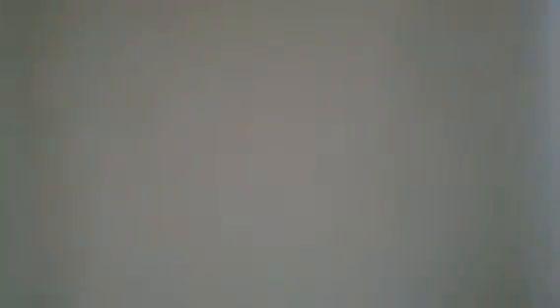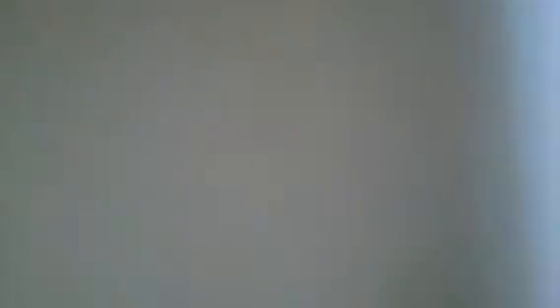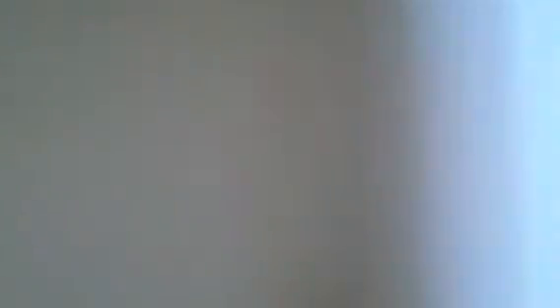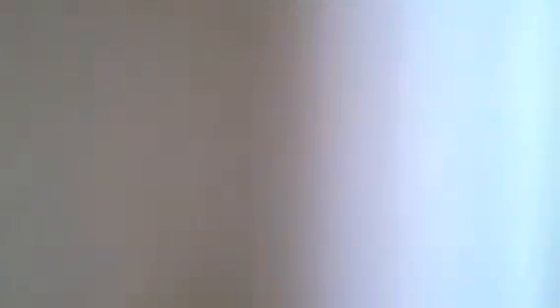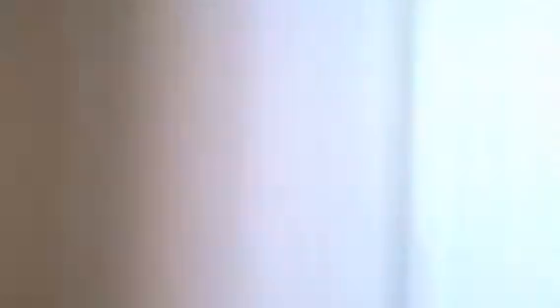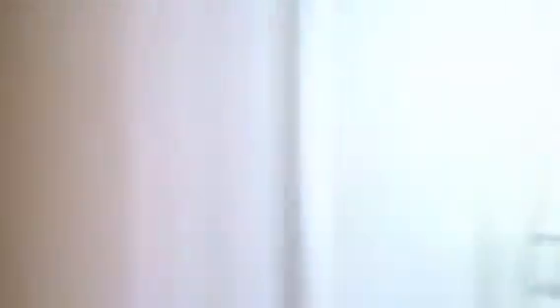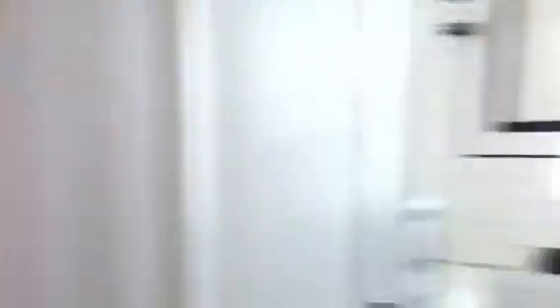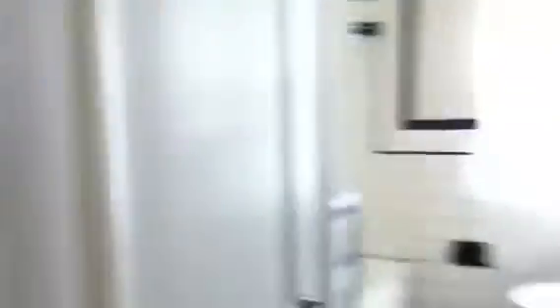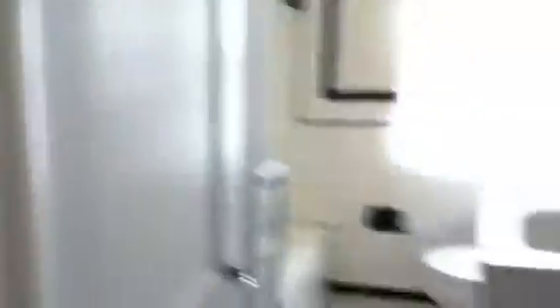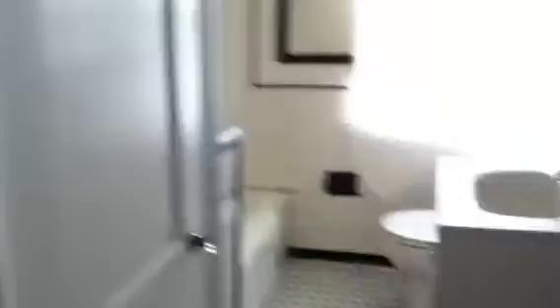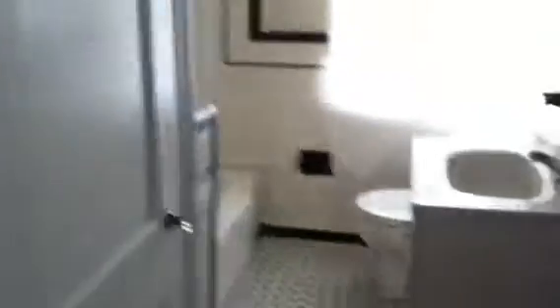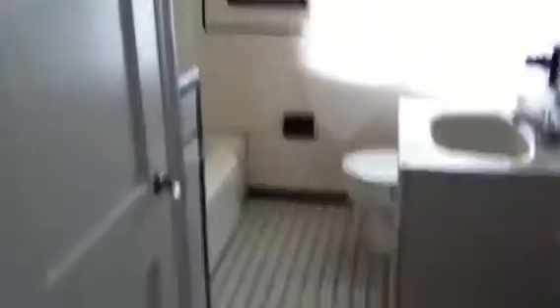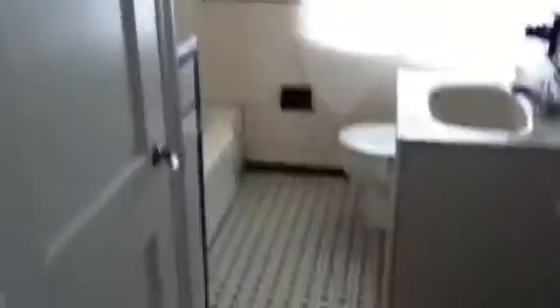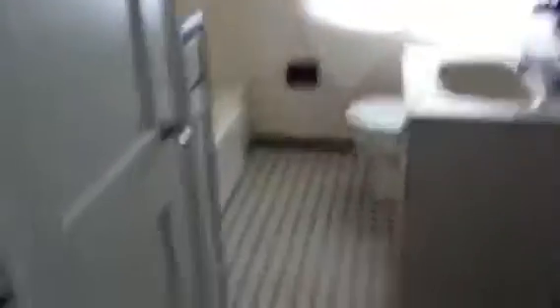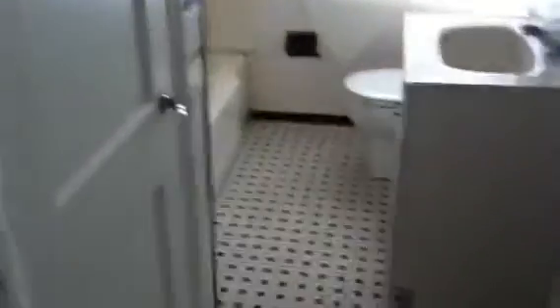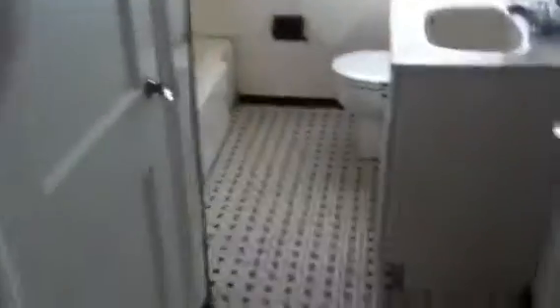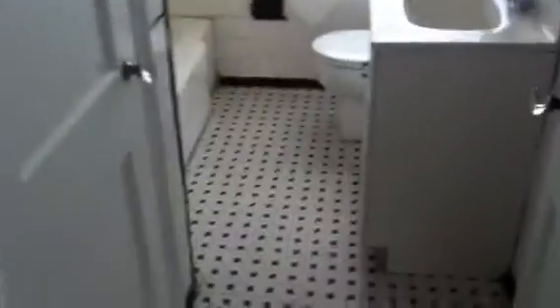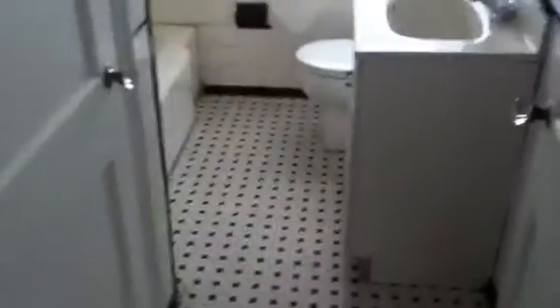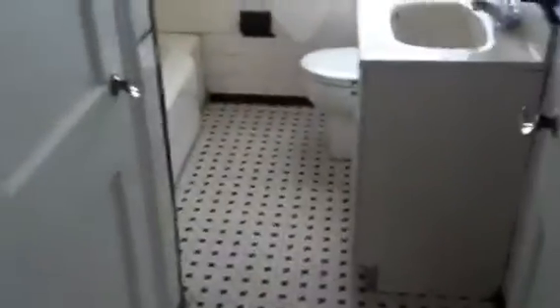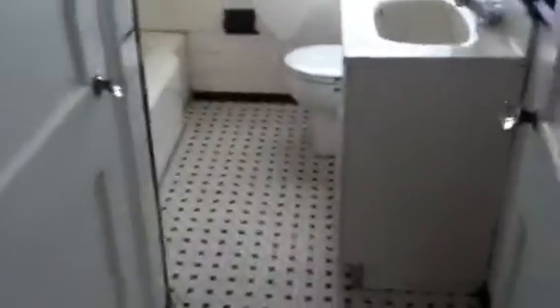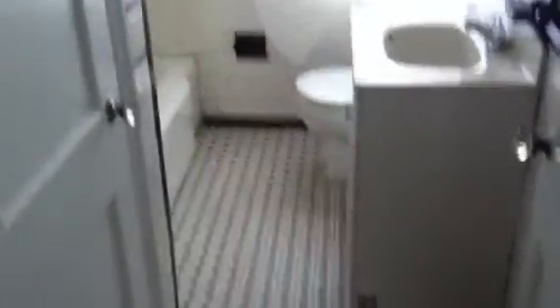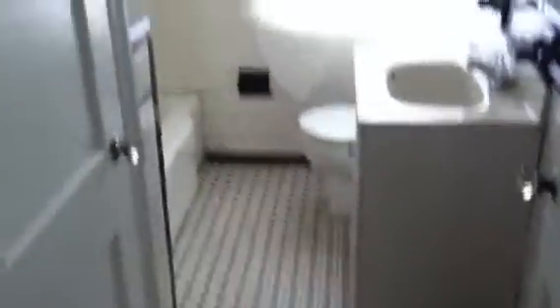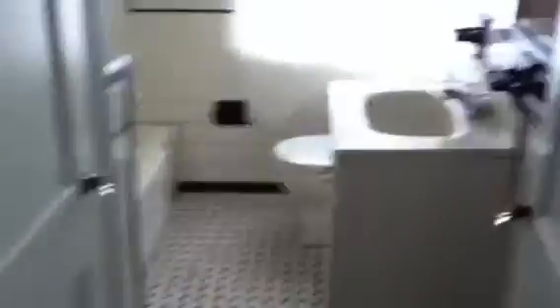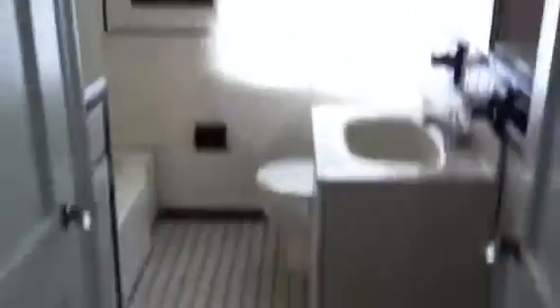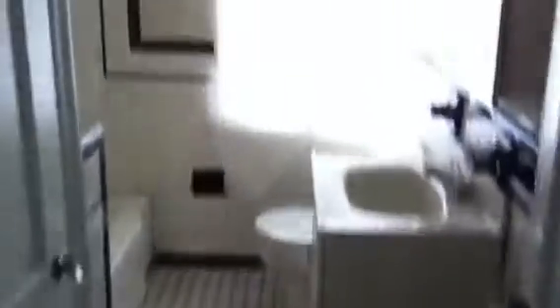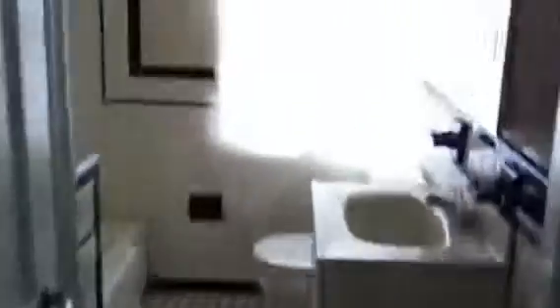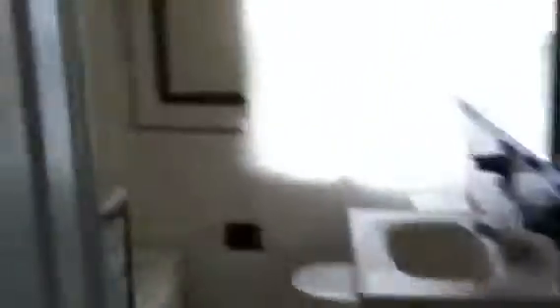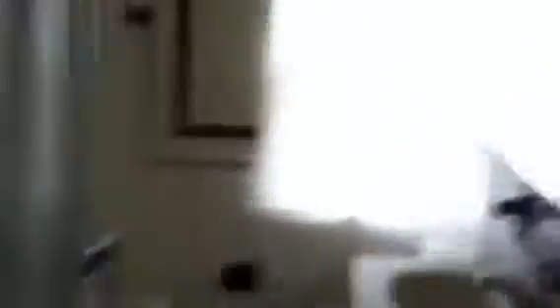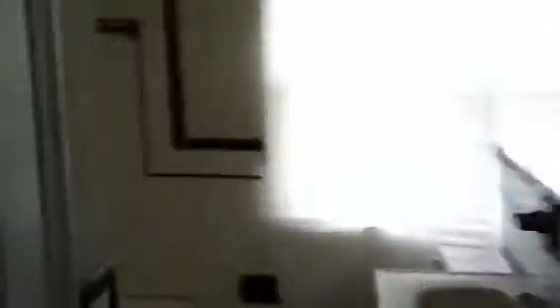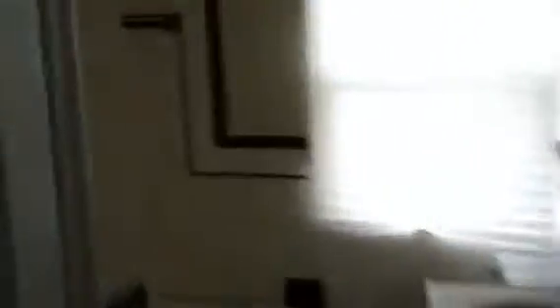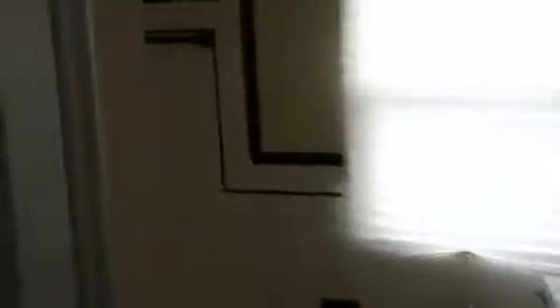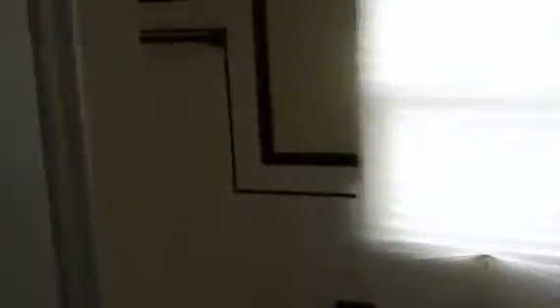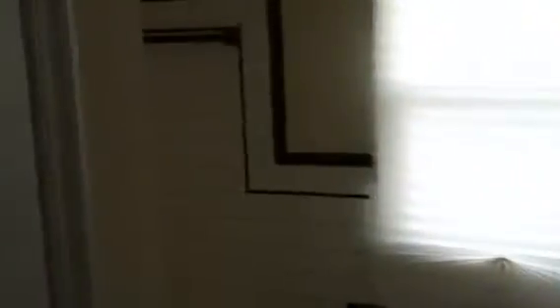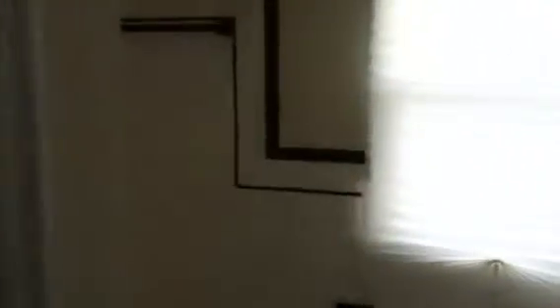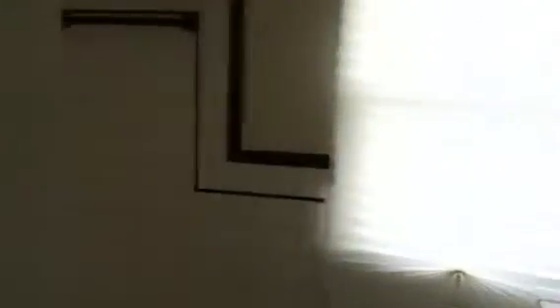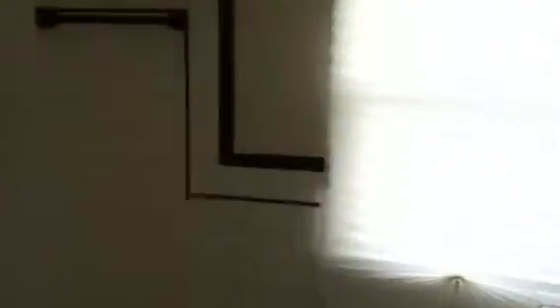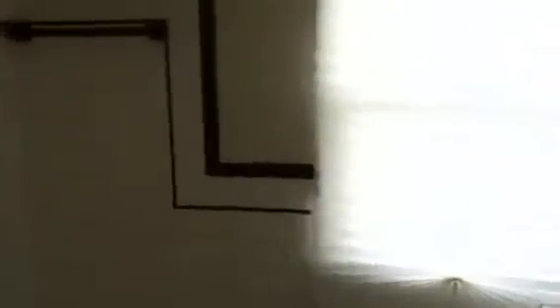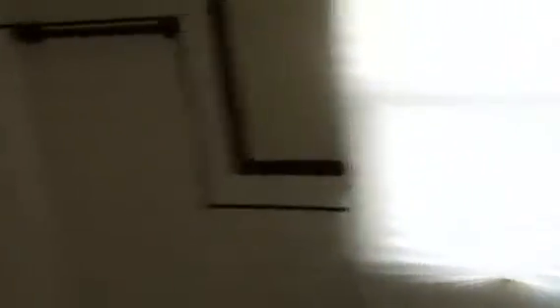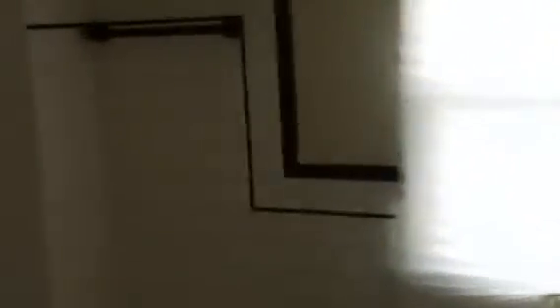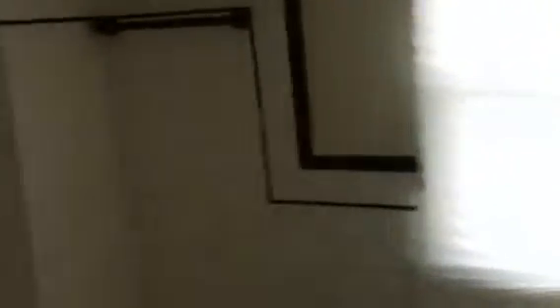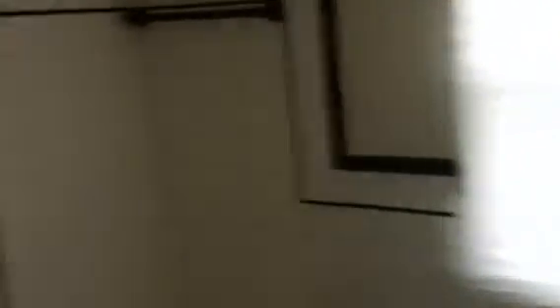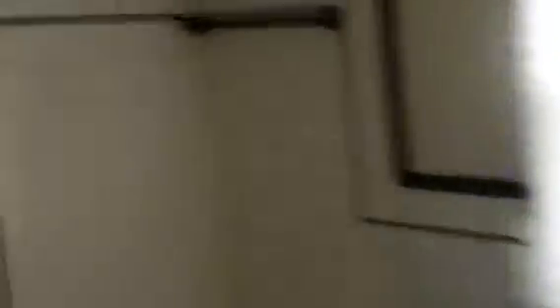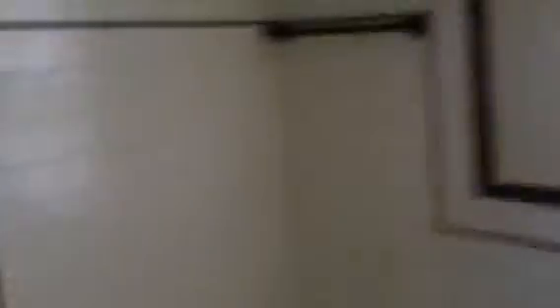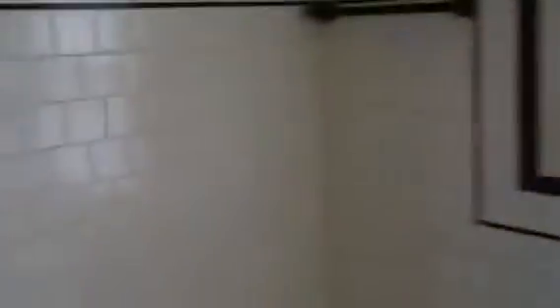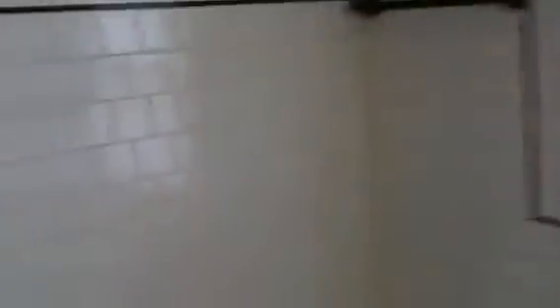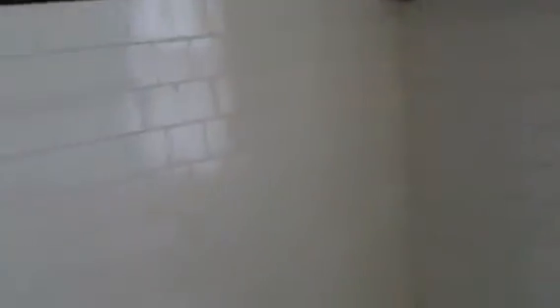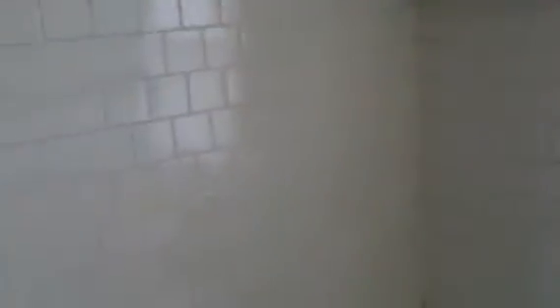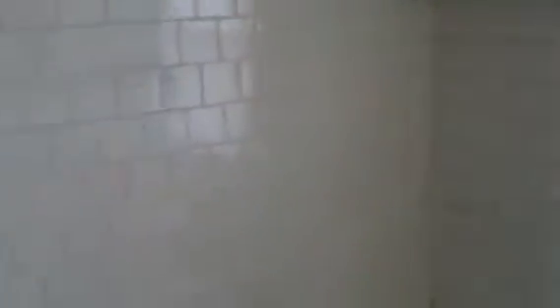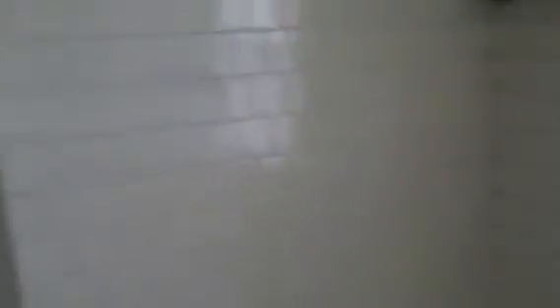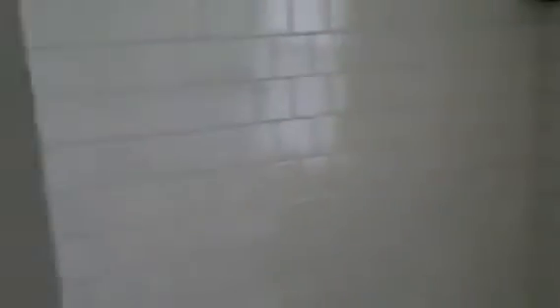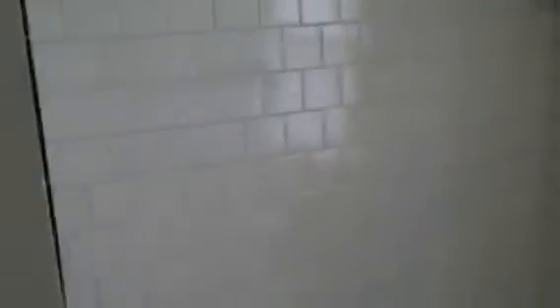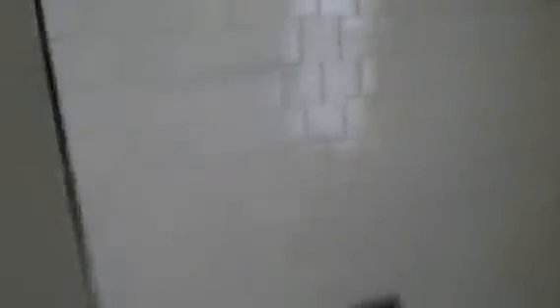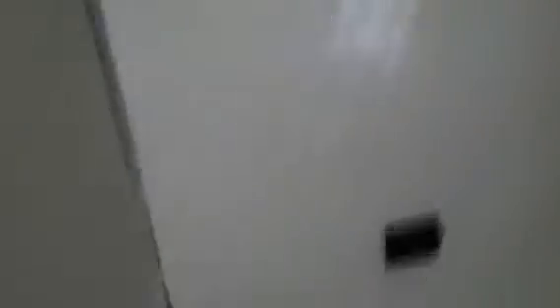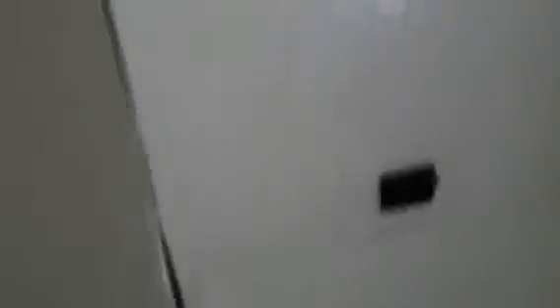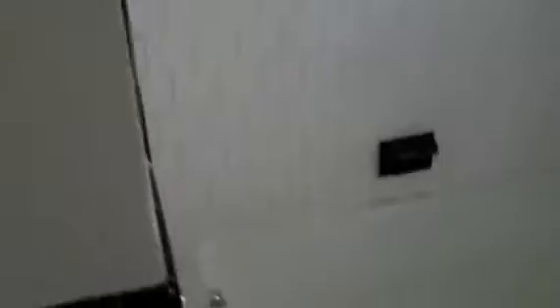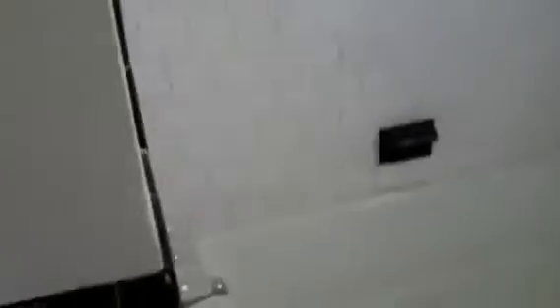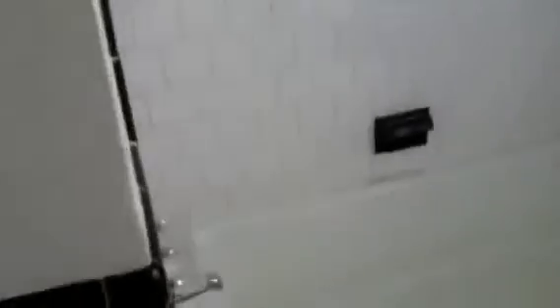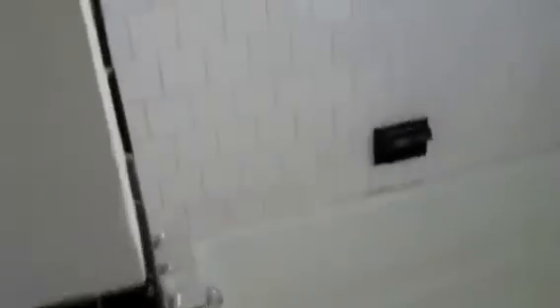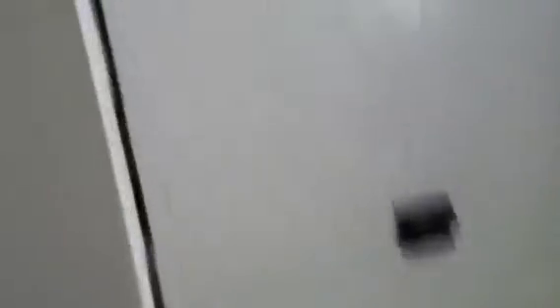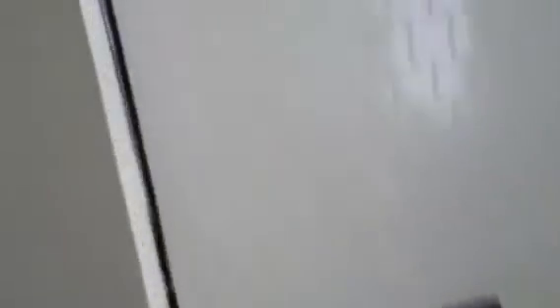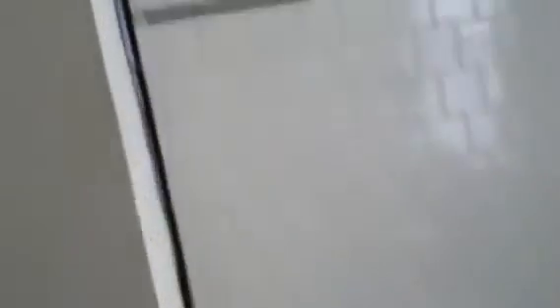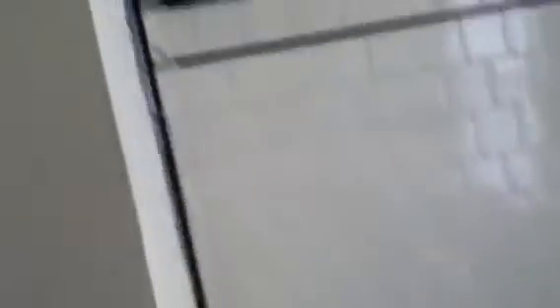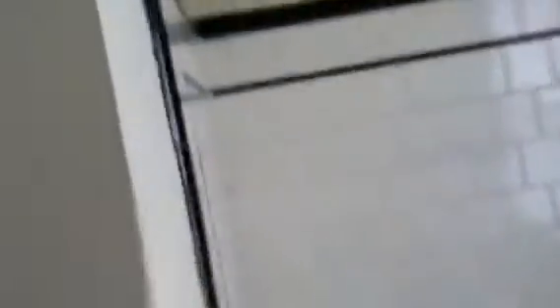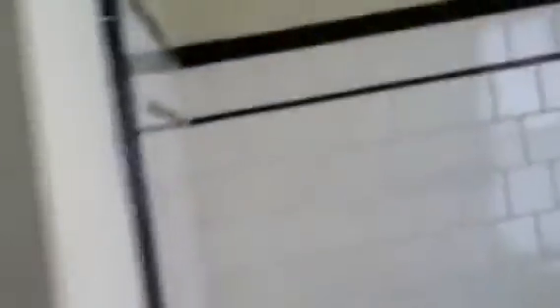And then here's your bathroom — a little dated, but fully functional and actually pretty clean.